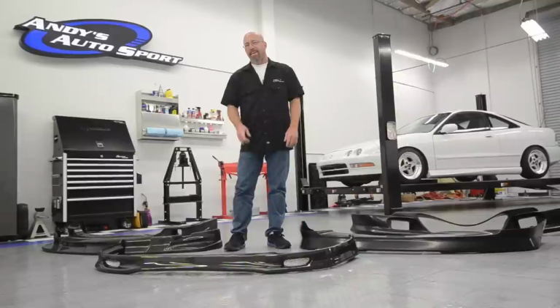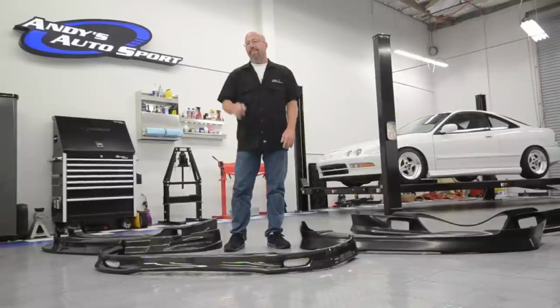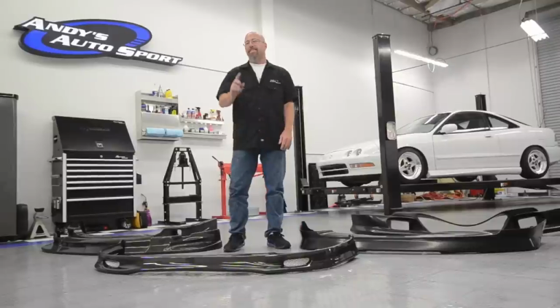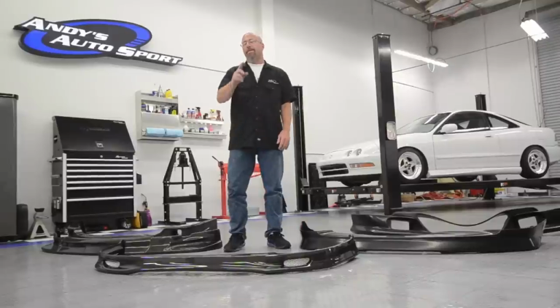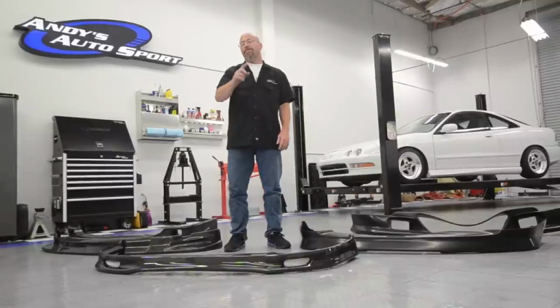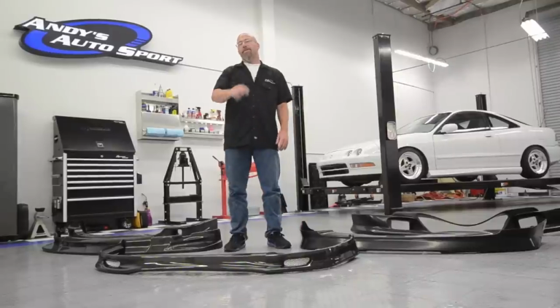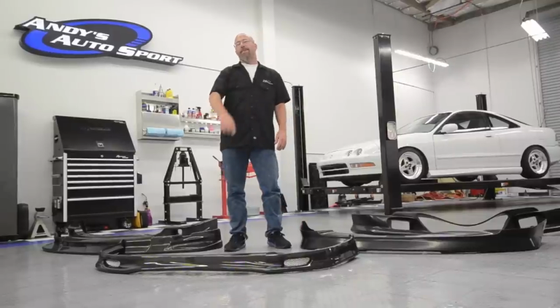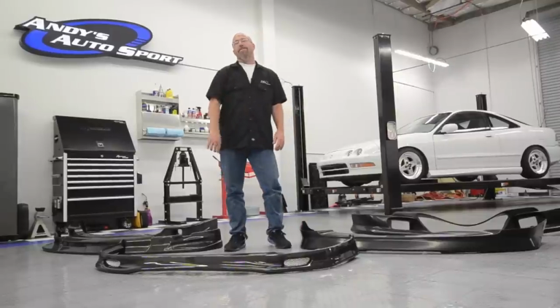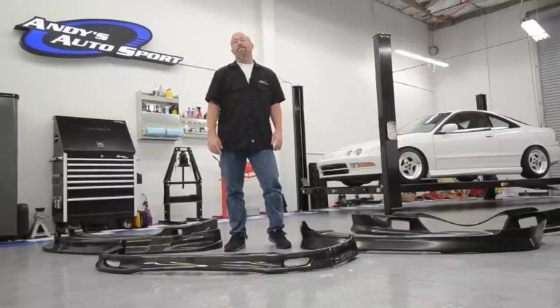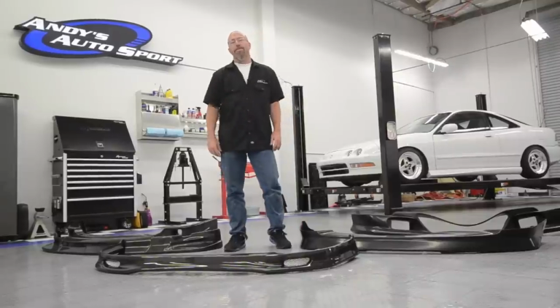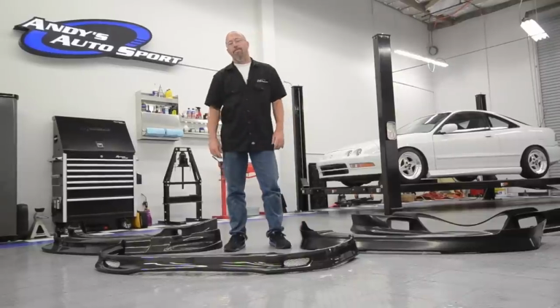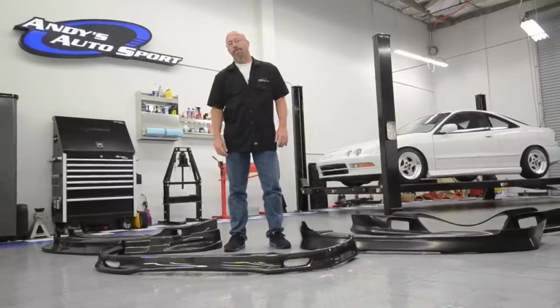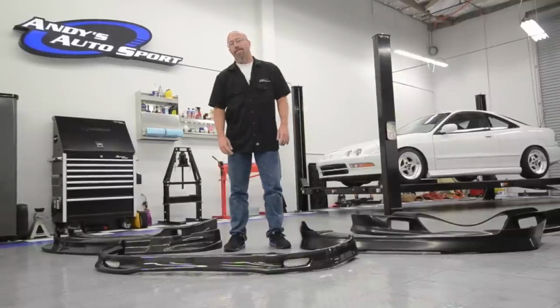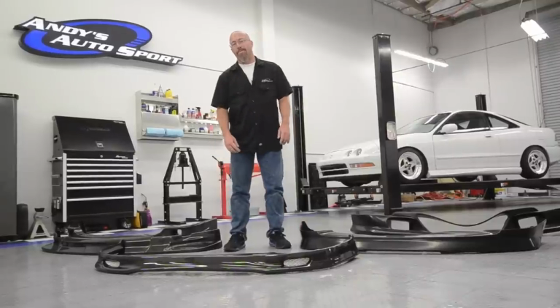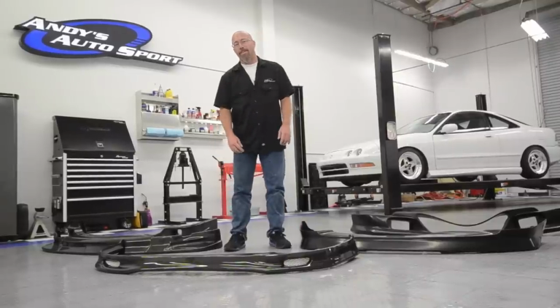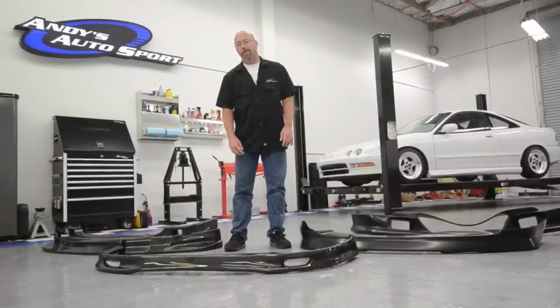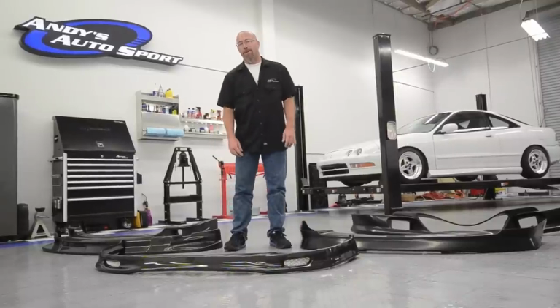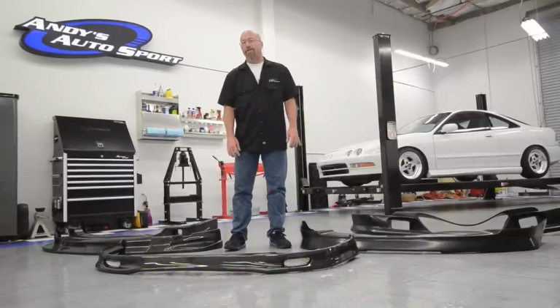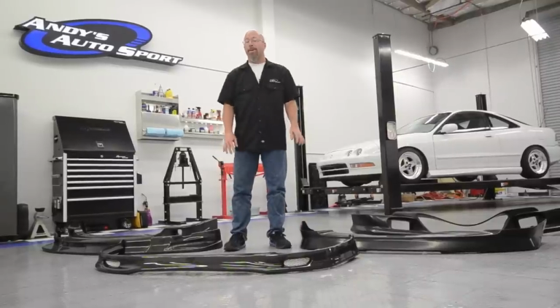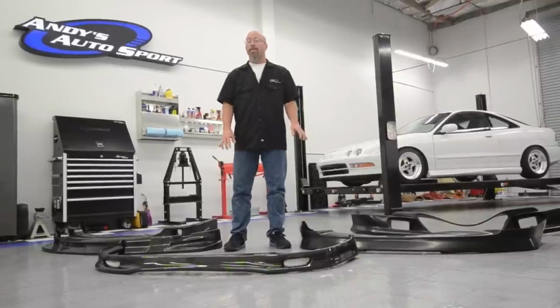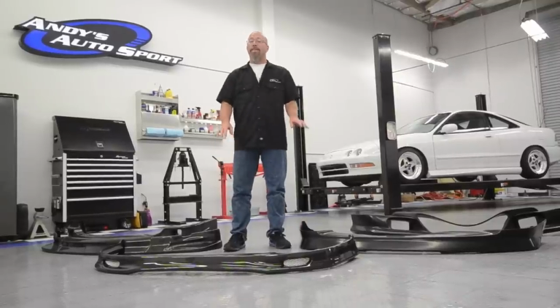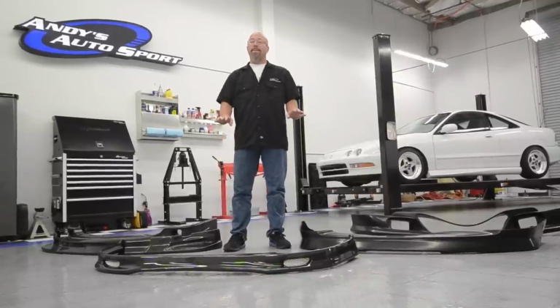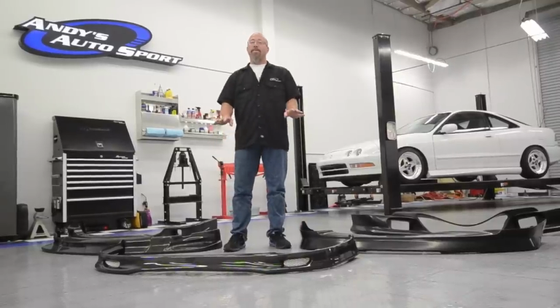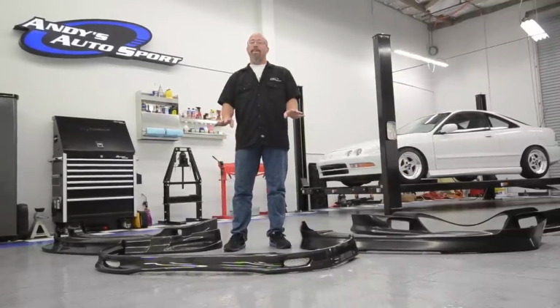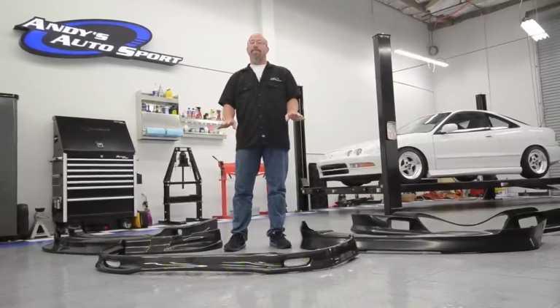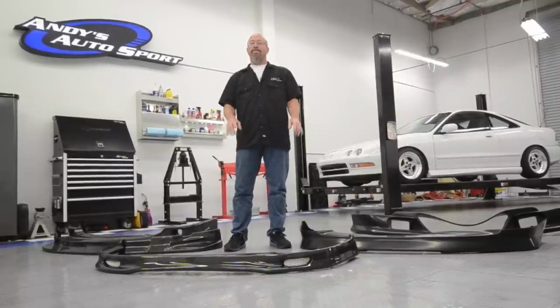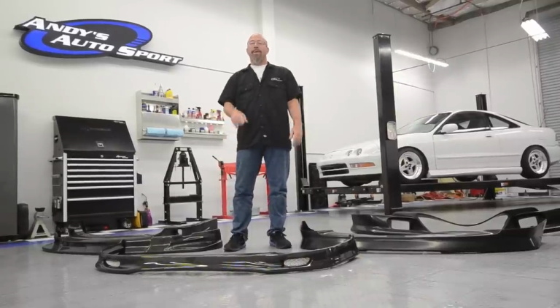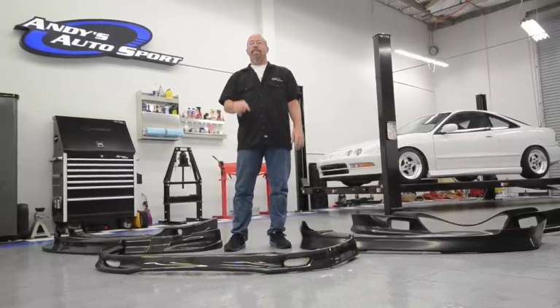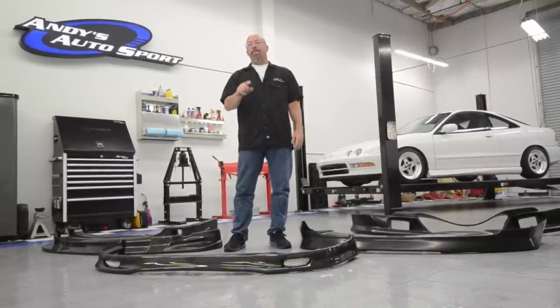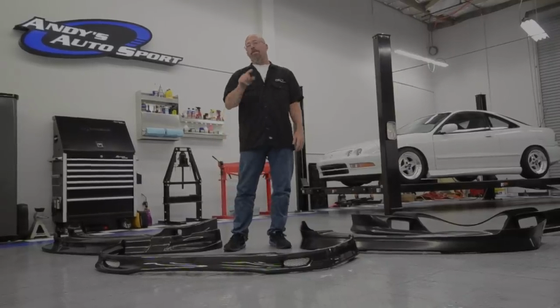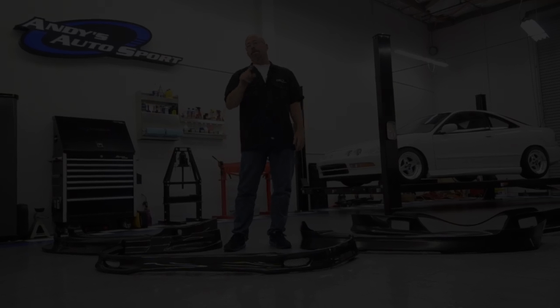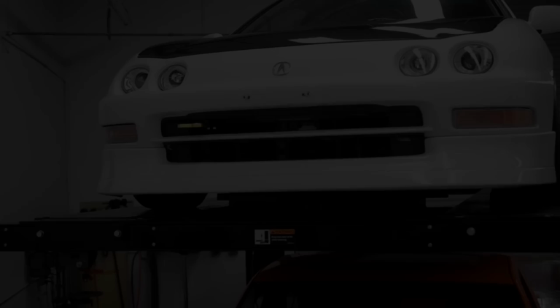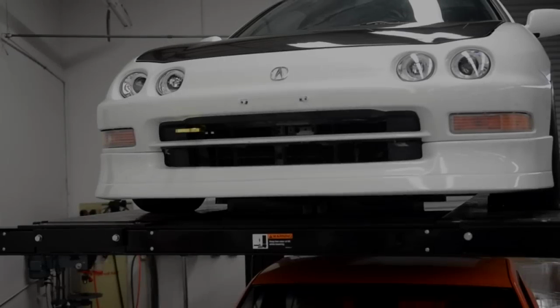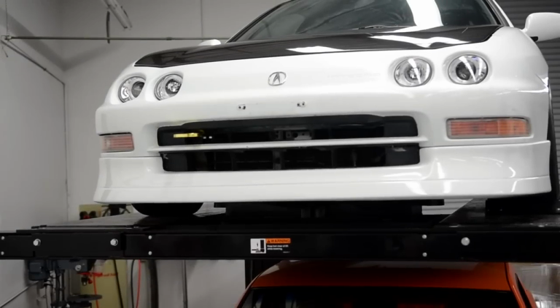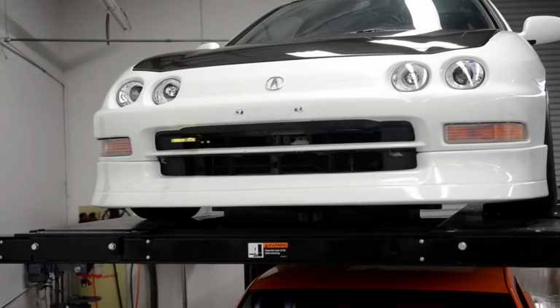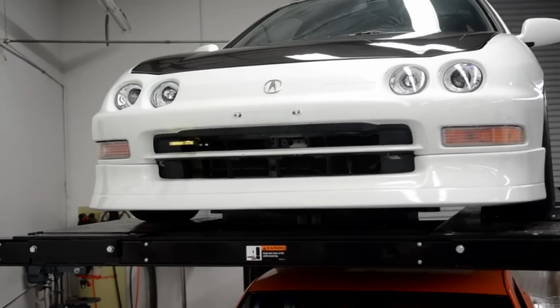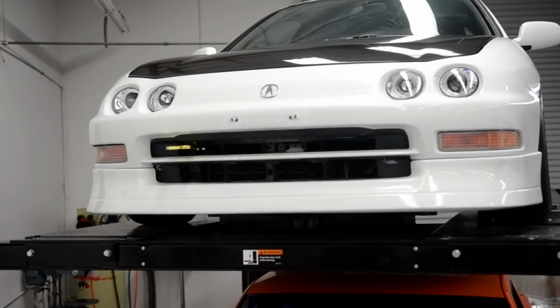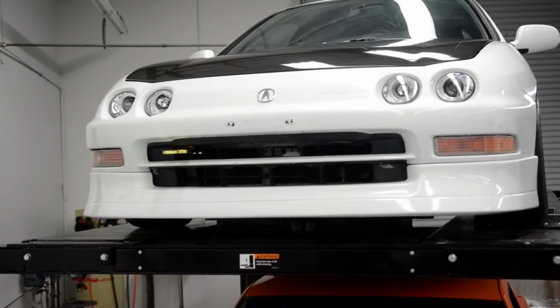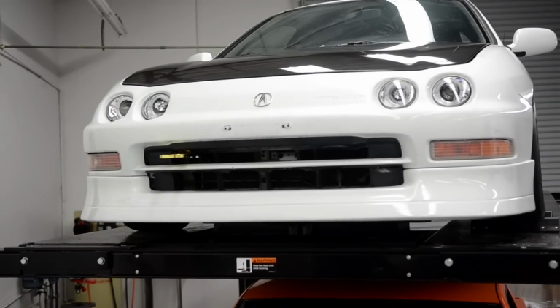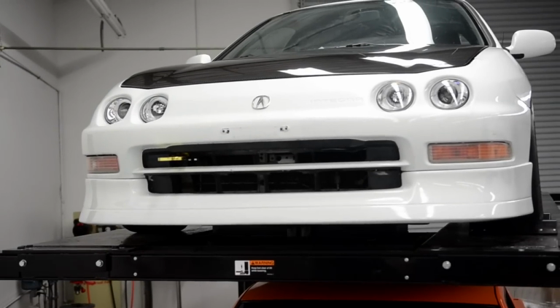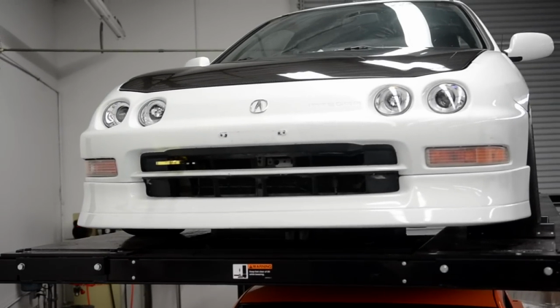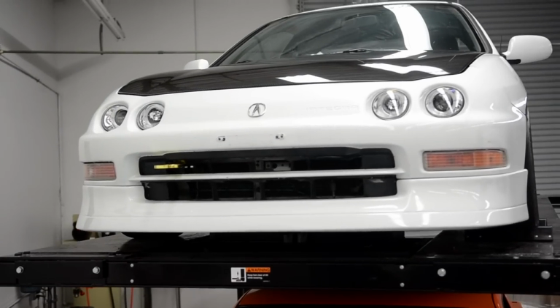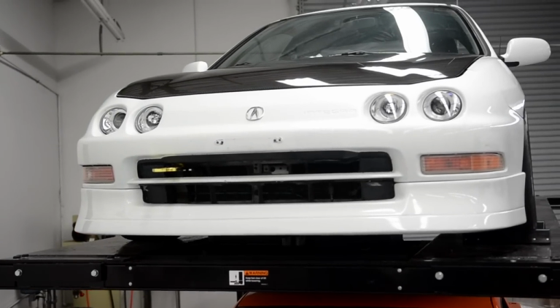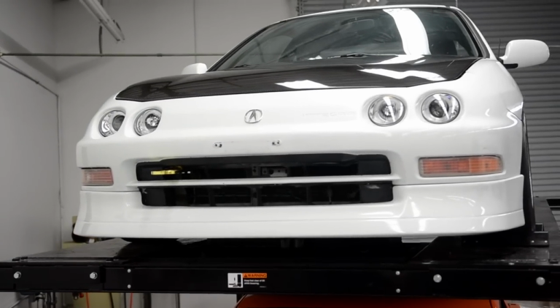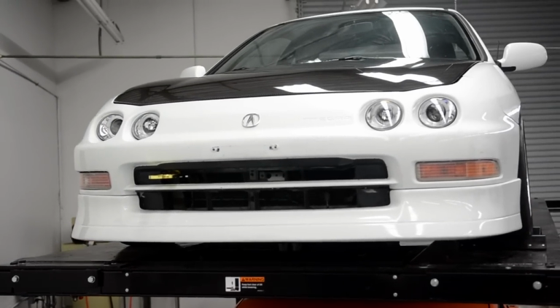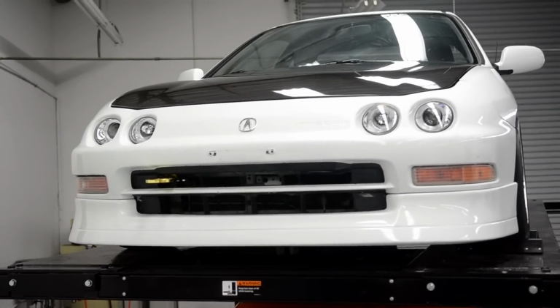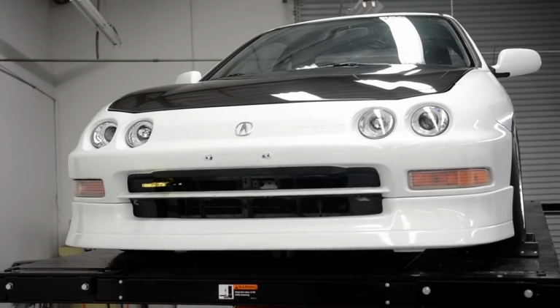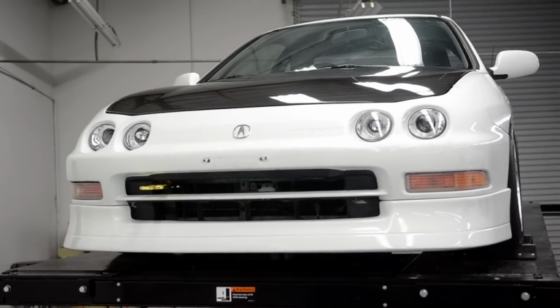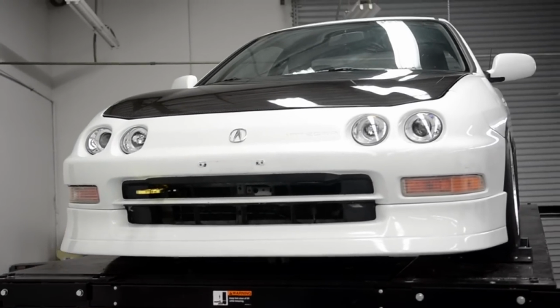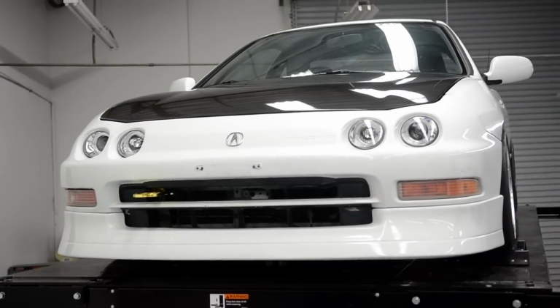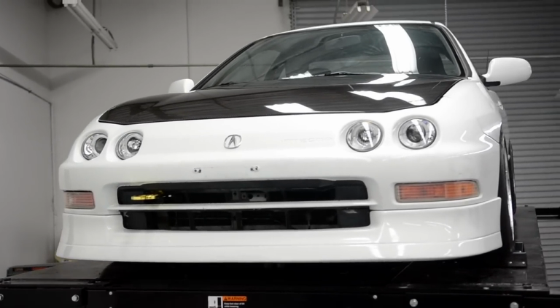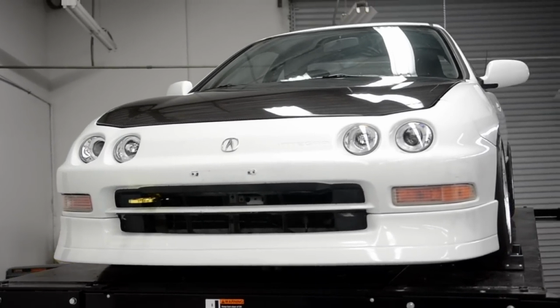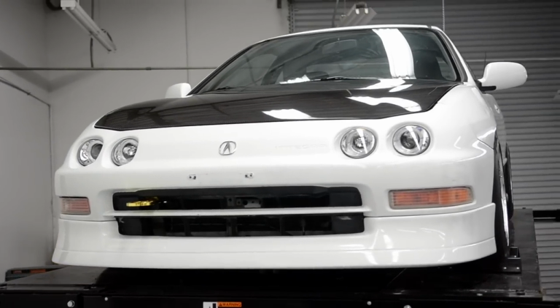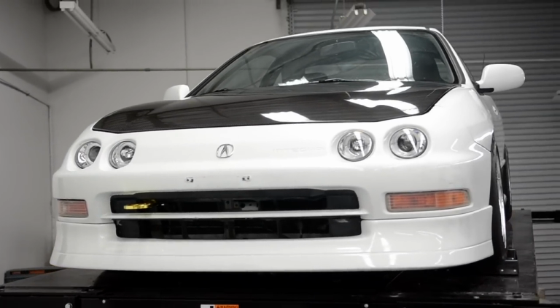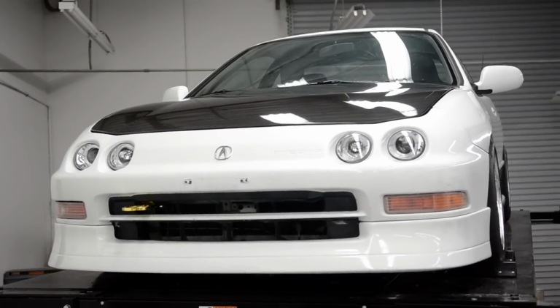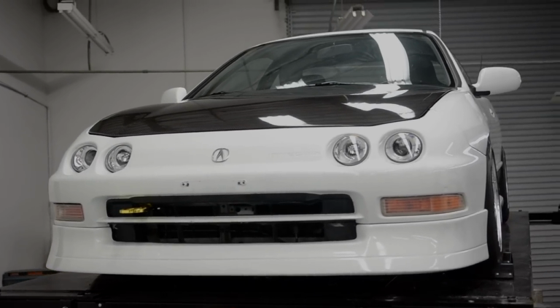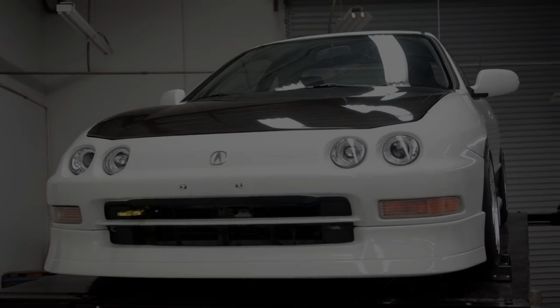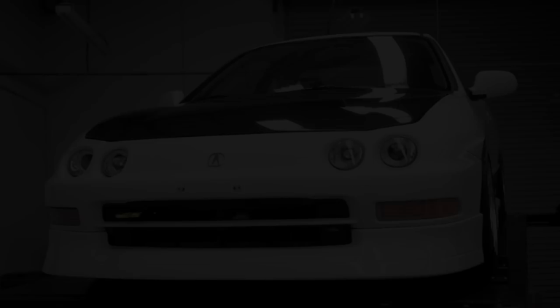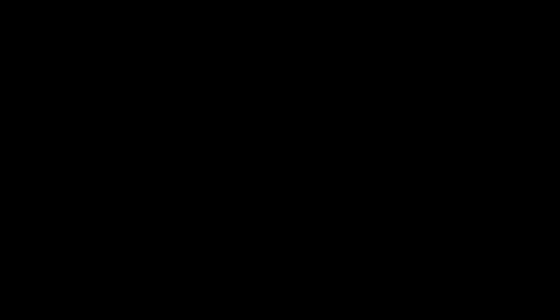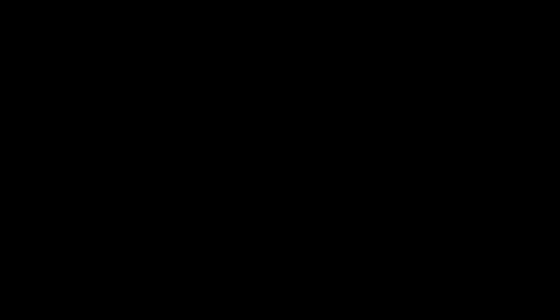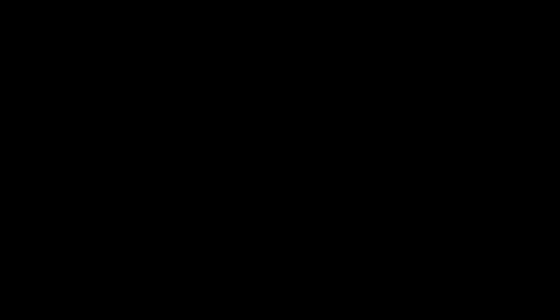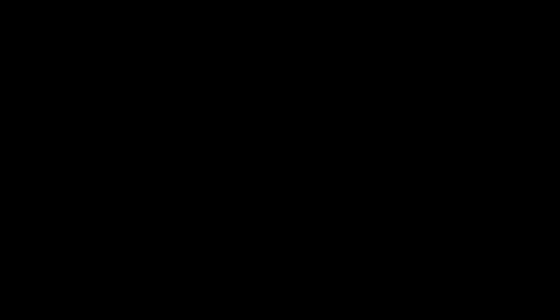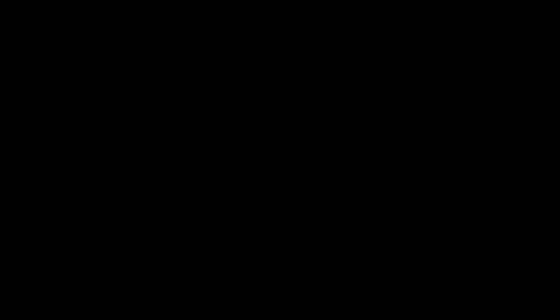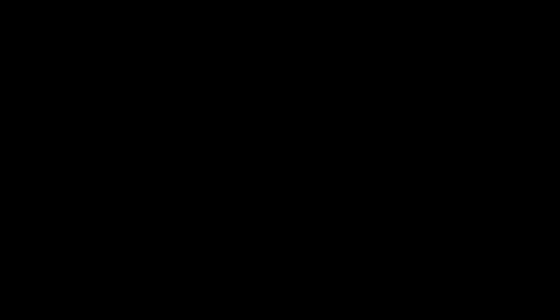On this episode of Vanity's Auto Sport TV, we're going to talk about lip kits, then we're going to install our Wings West Polyurethane Air Dam on the front of our Project Integra.